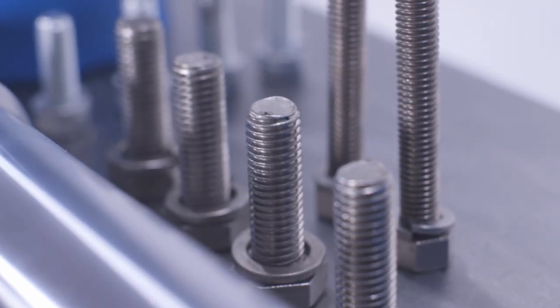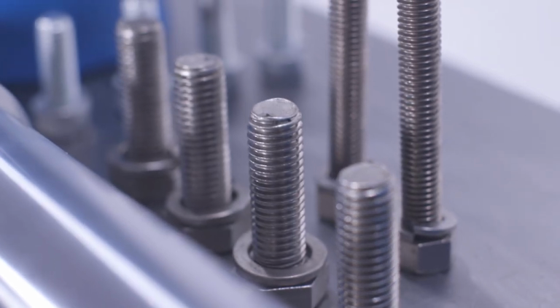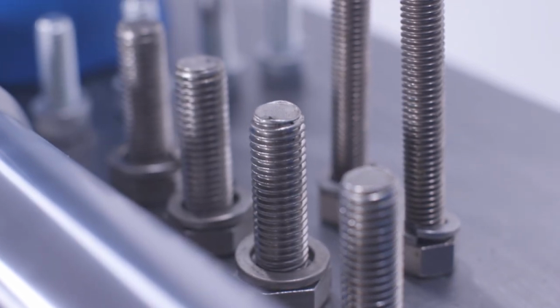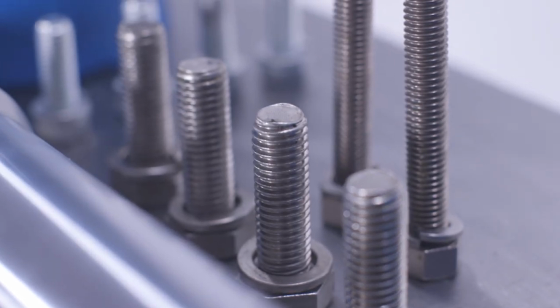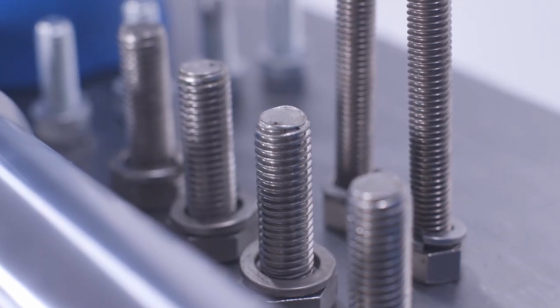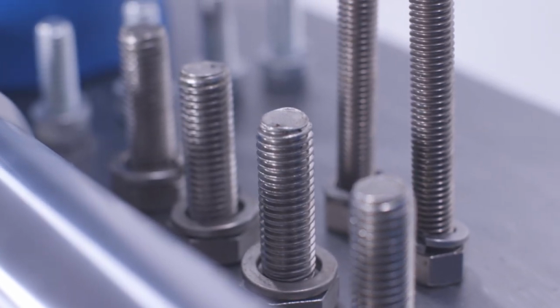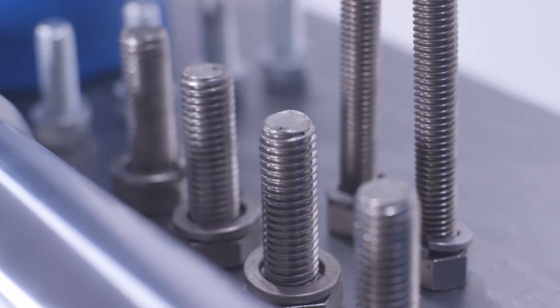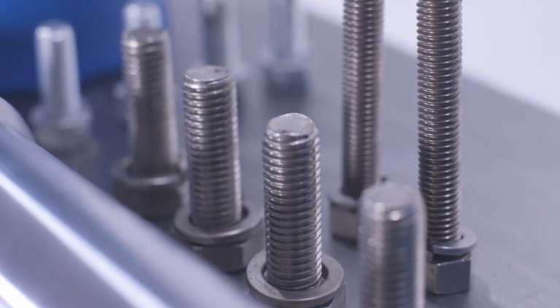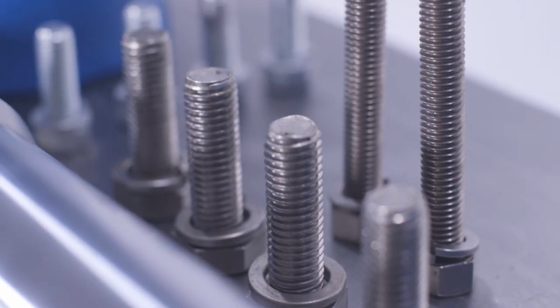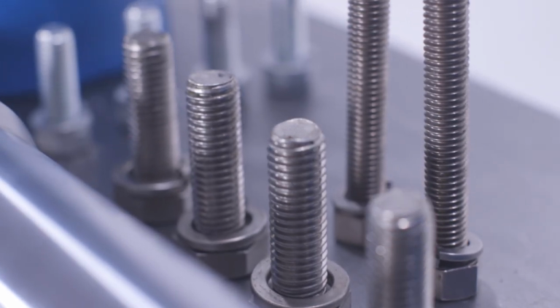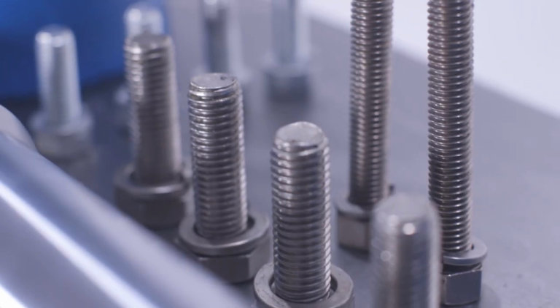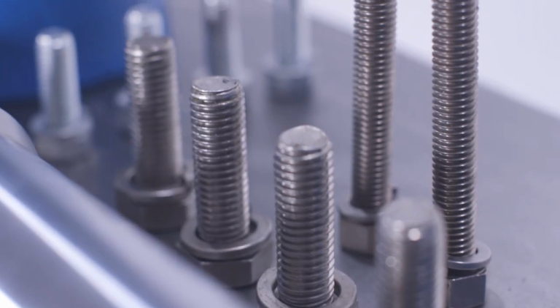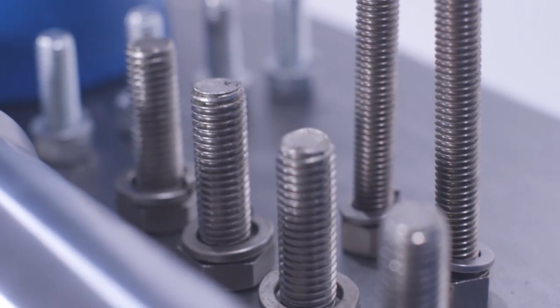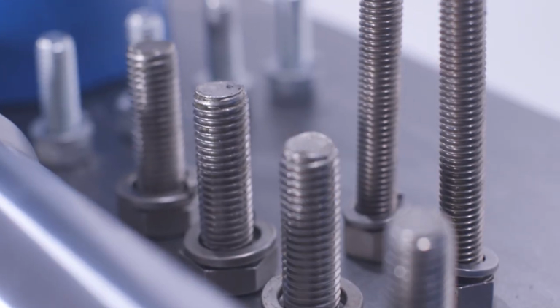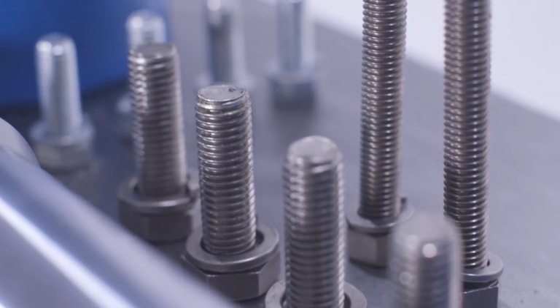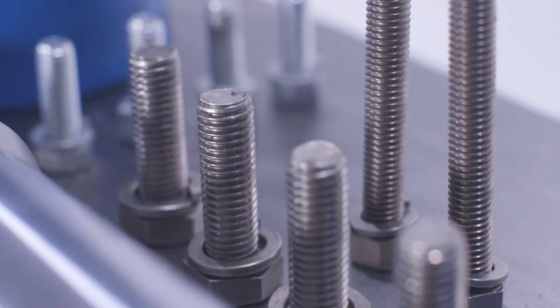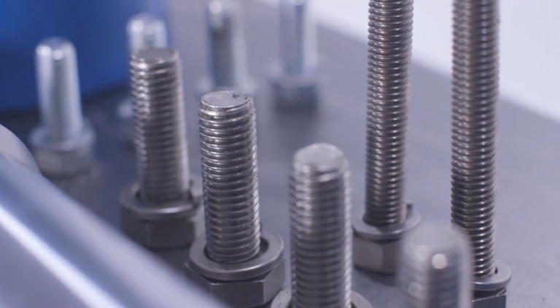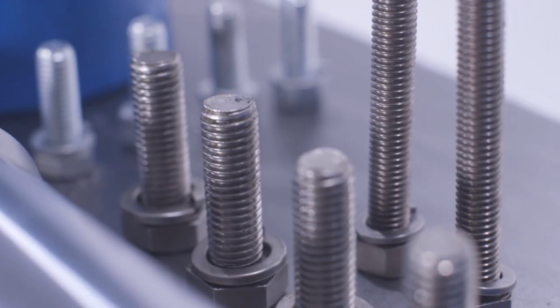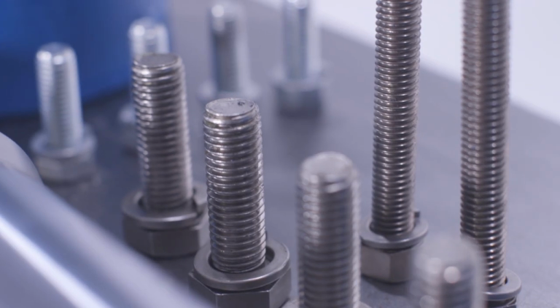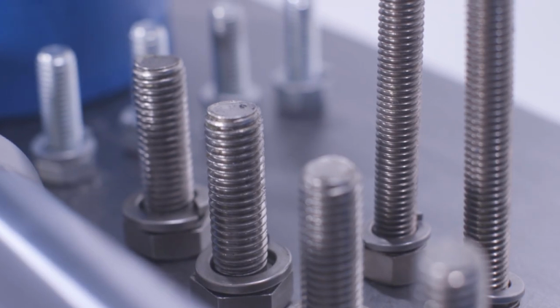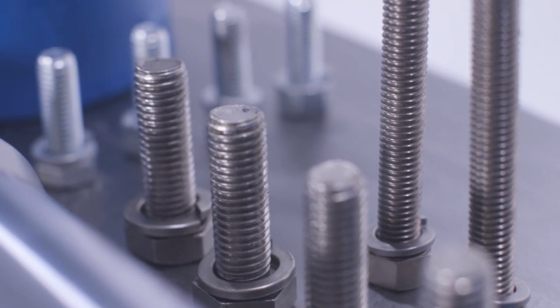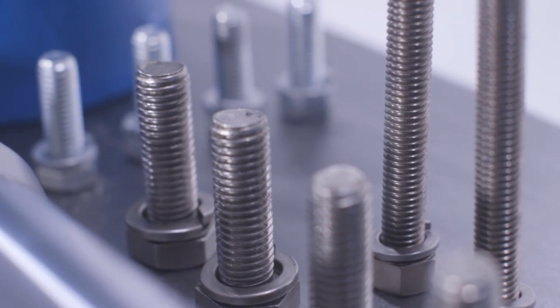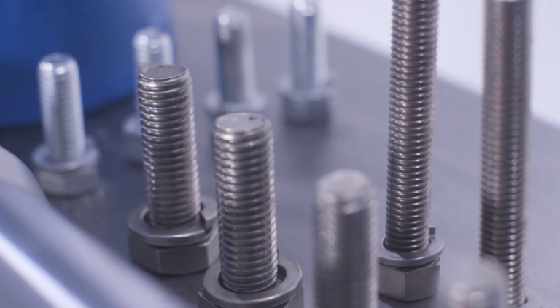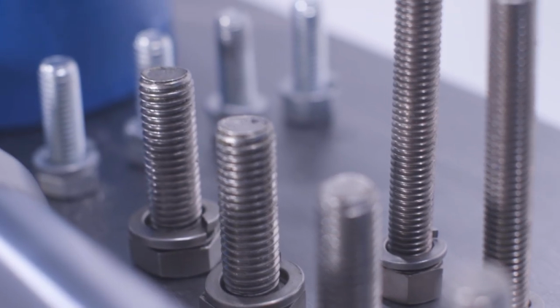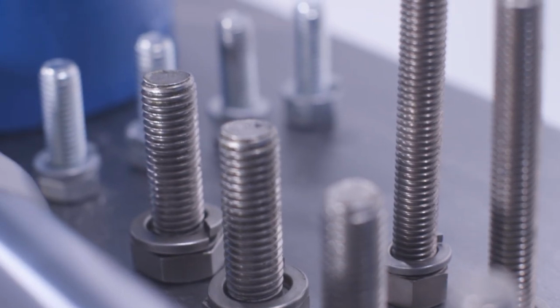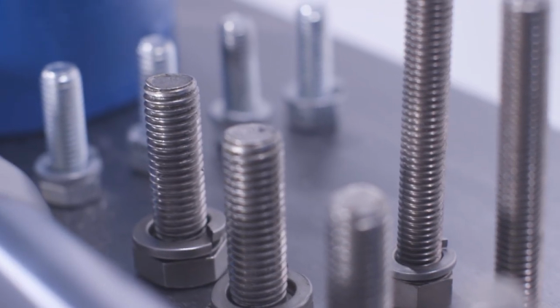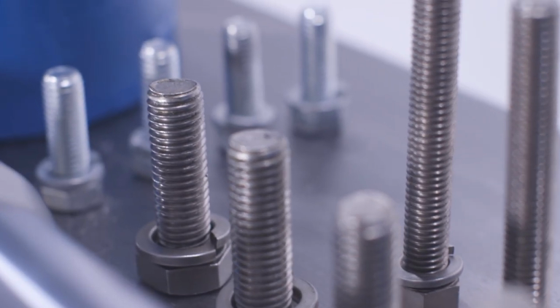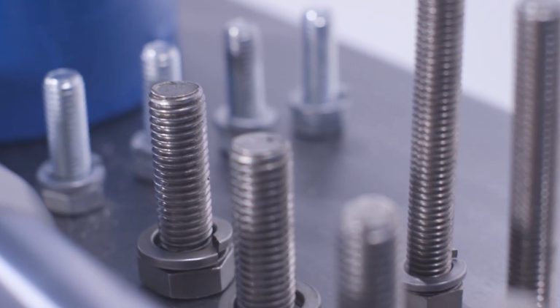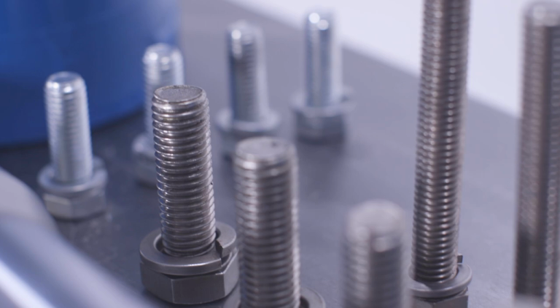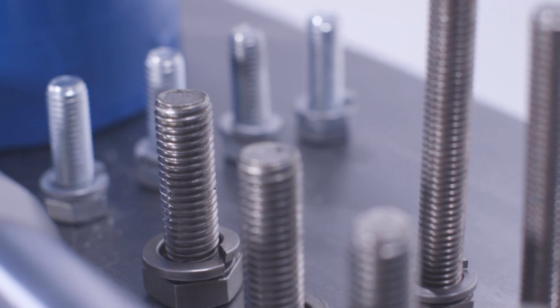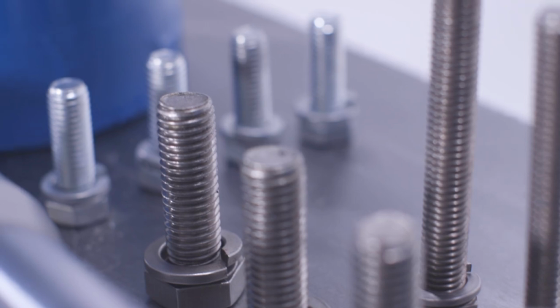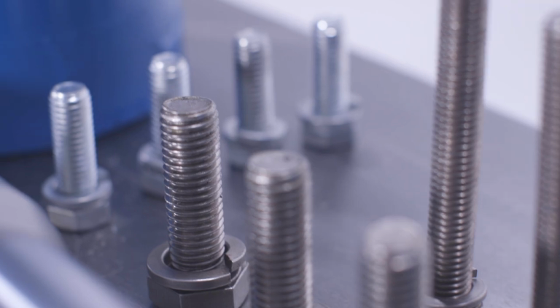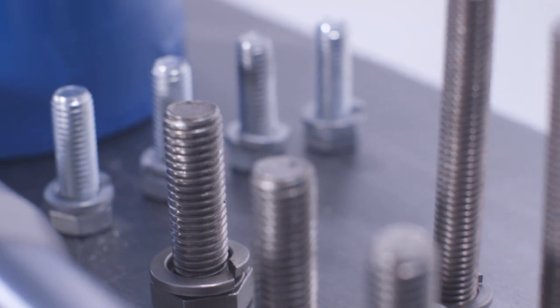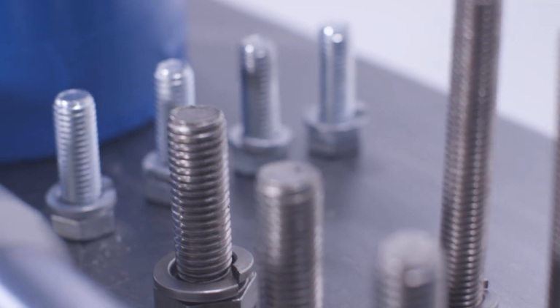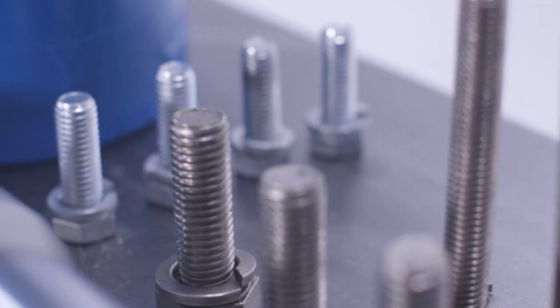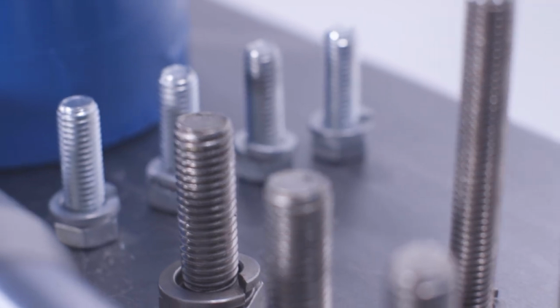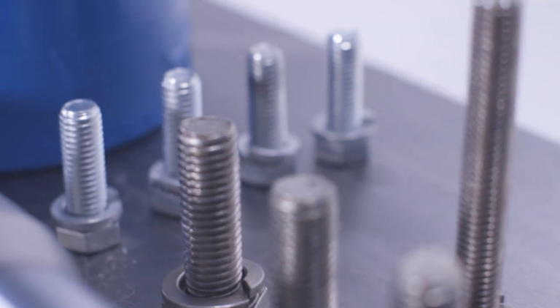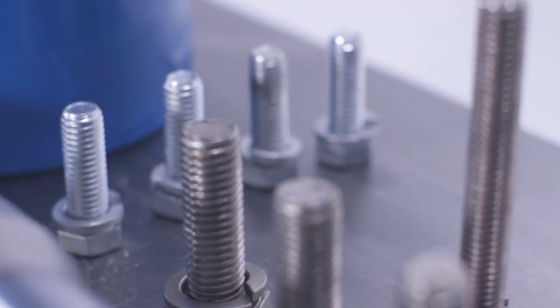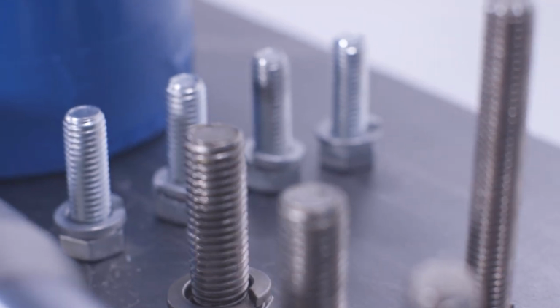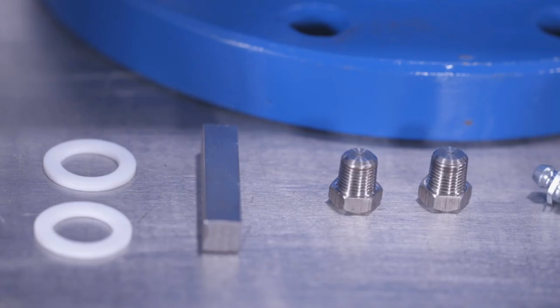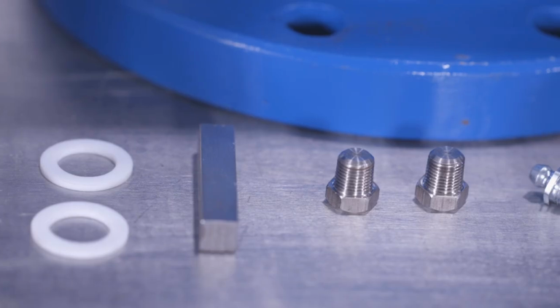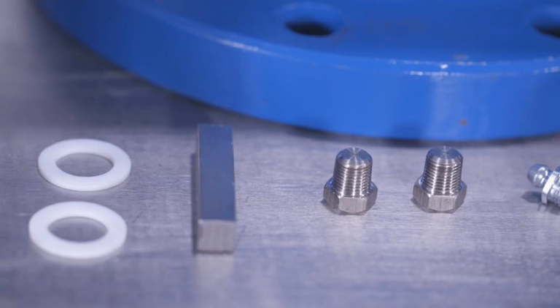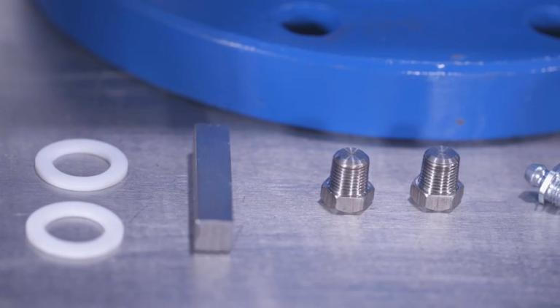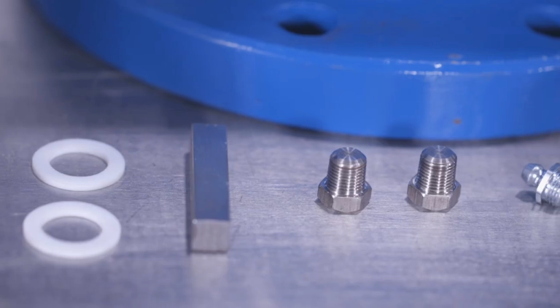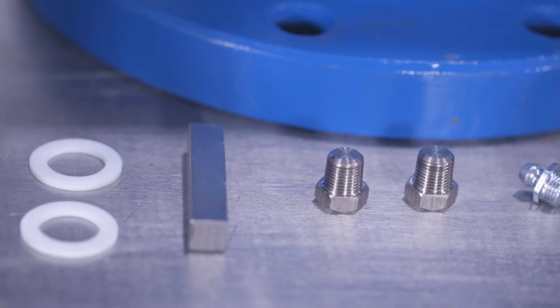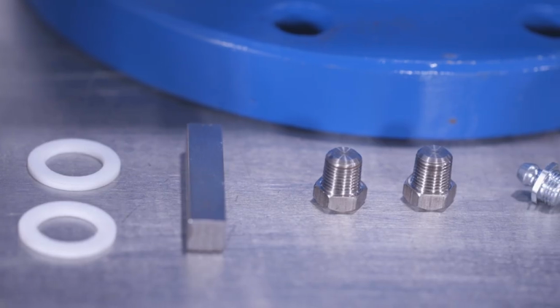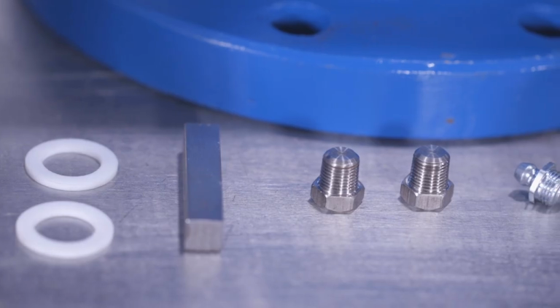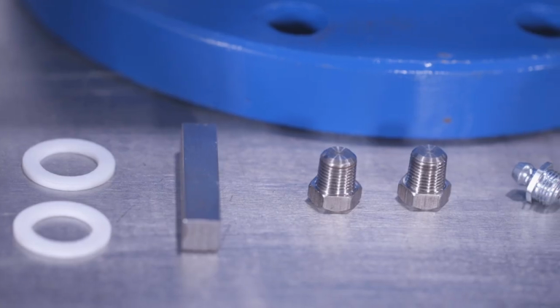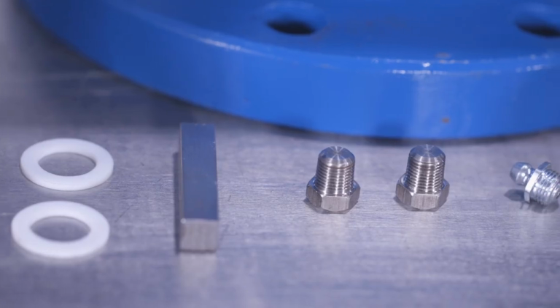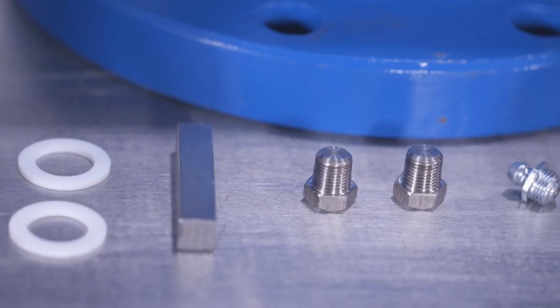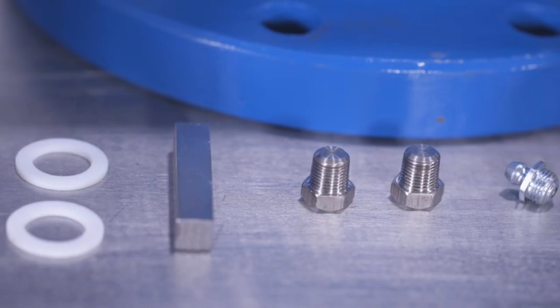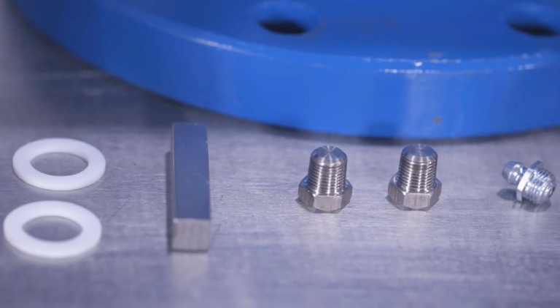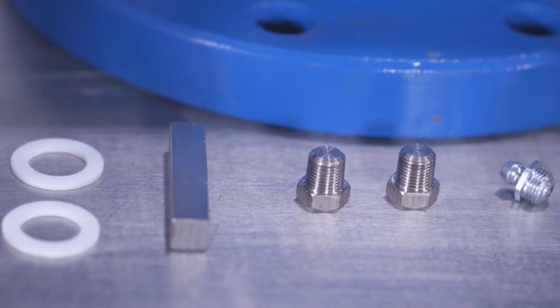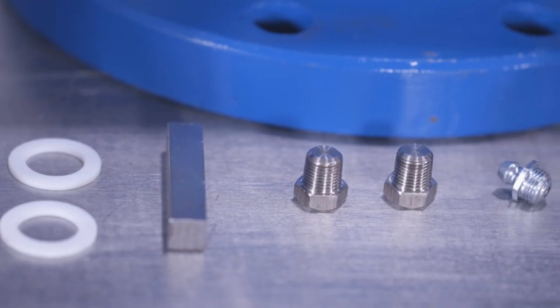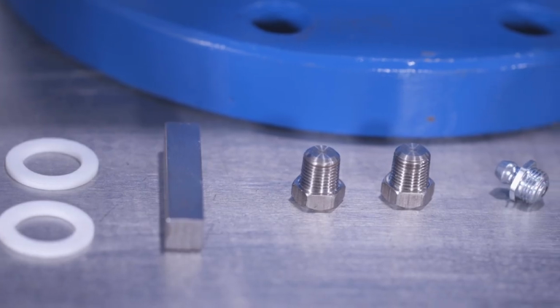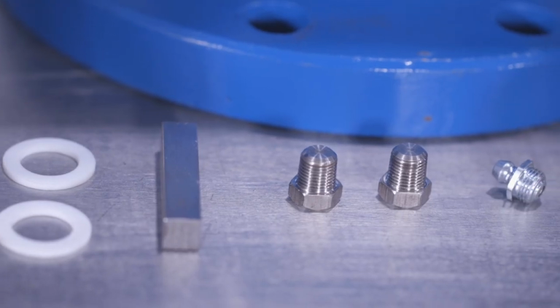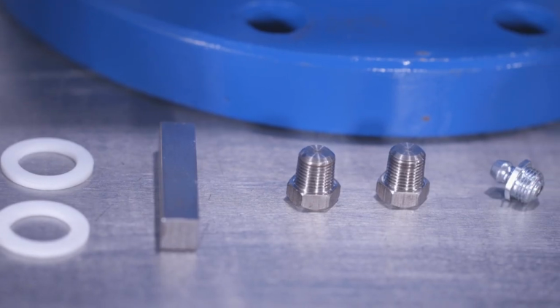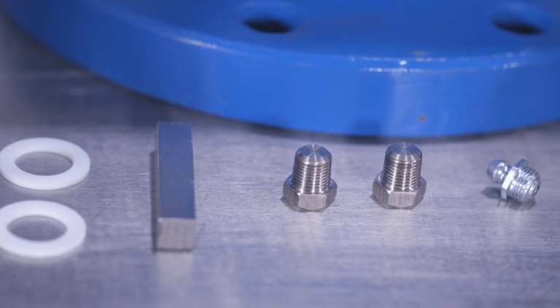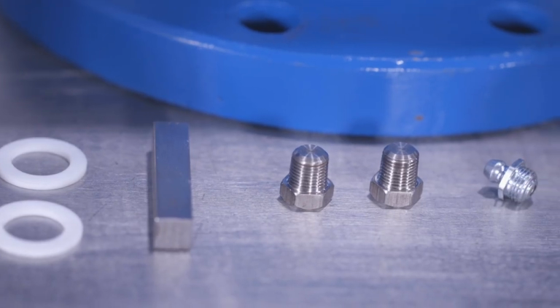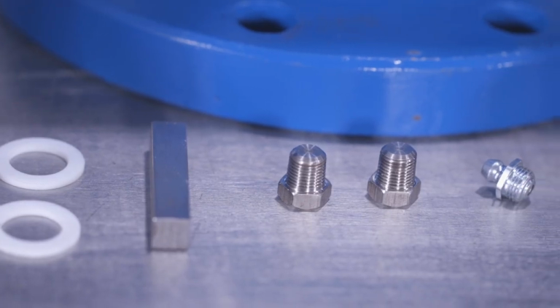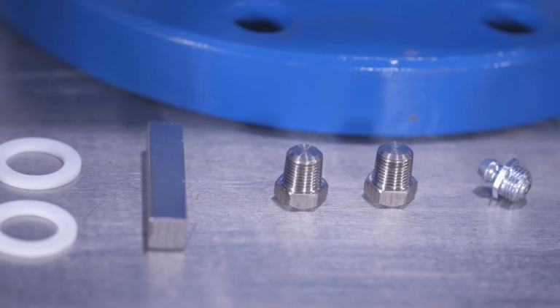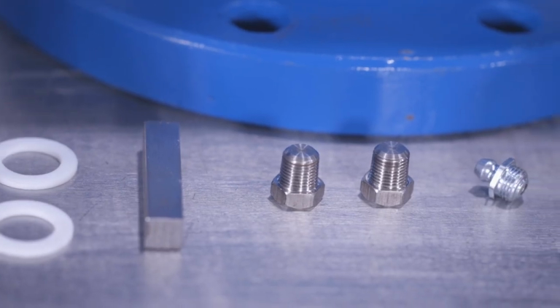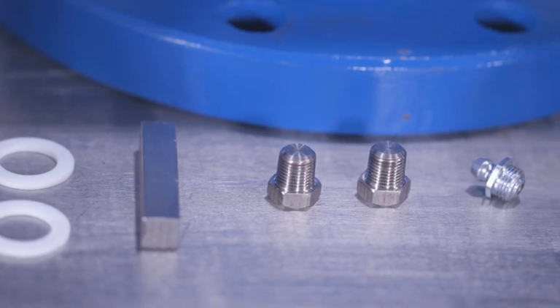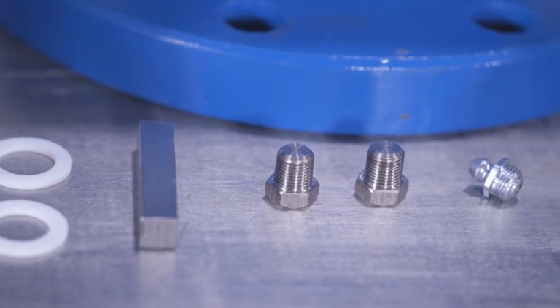Before we begin, if the pump has been in service, we recommend that you have flushed and drained the pump of all pump mediums and have a sturdy workbench on which to work.